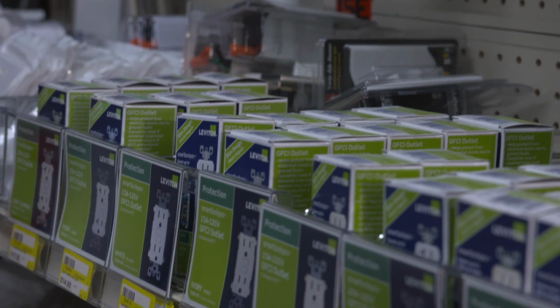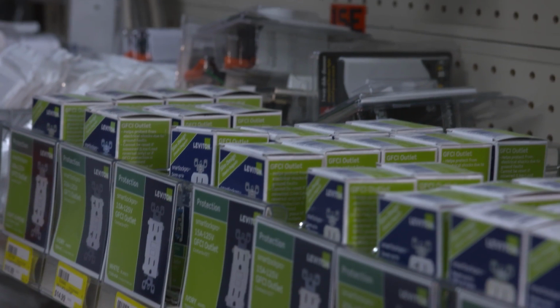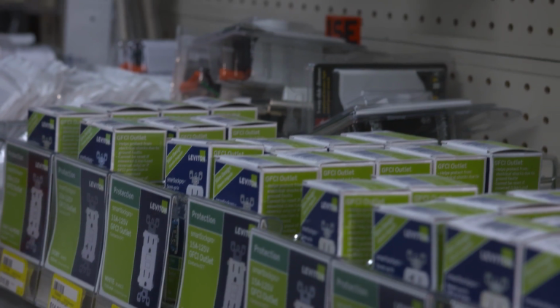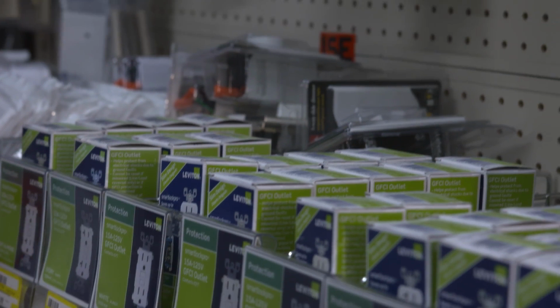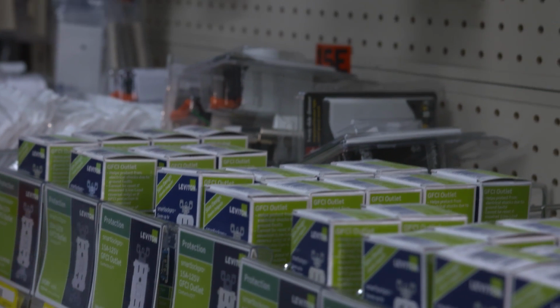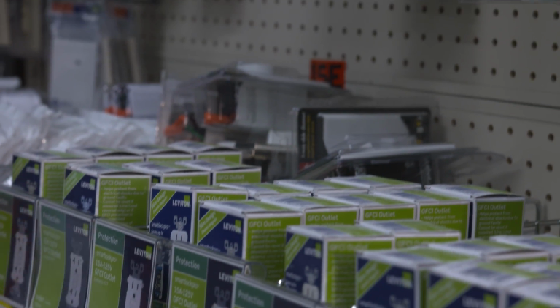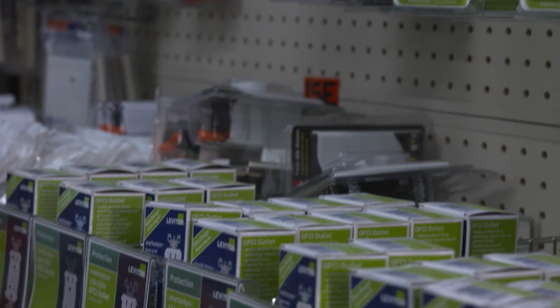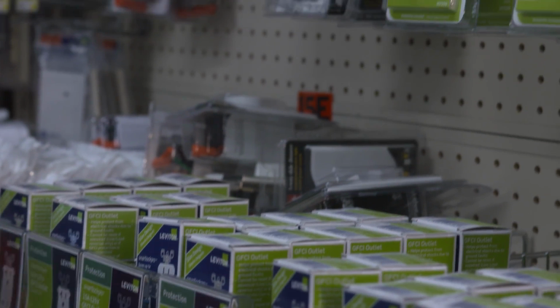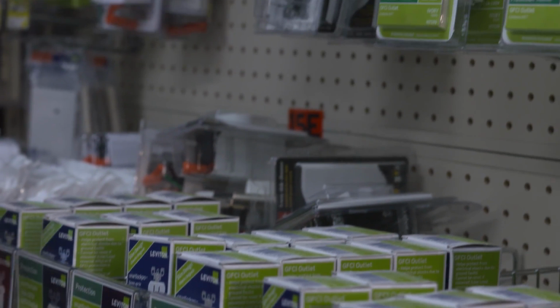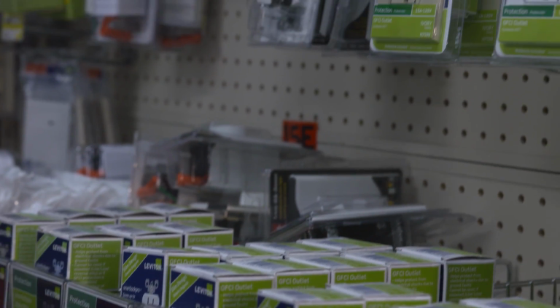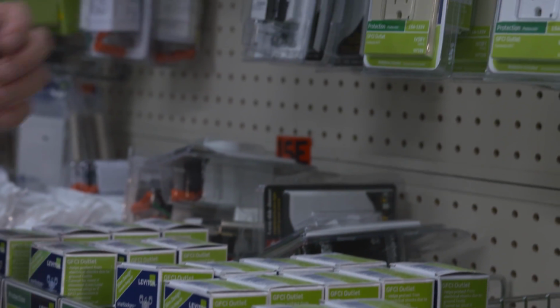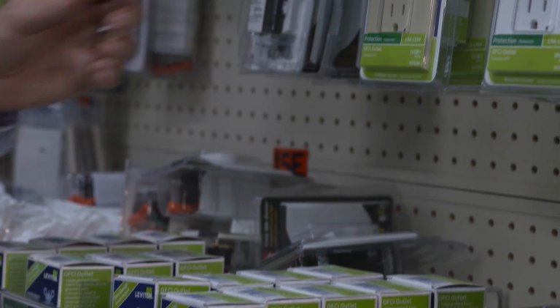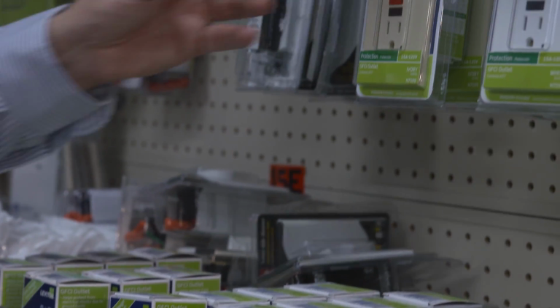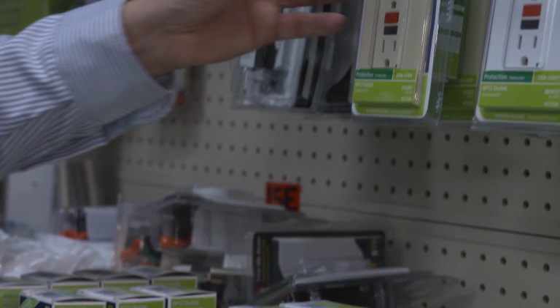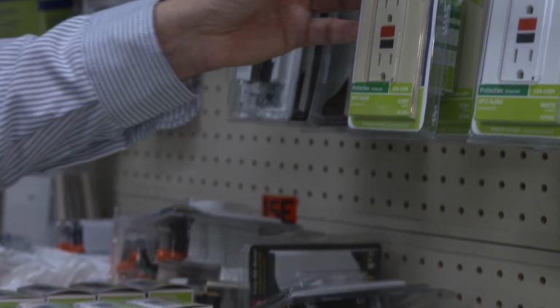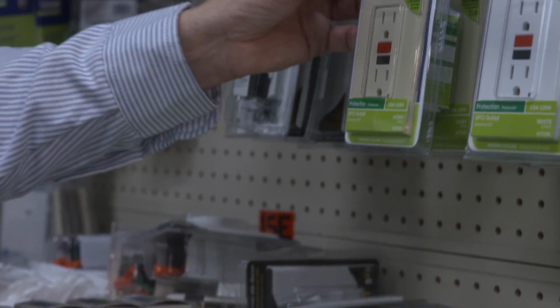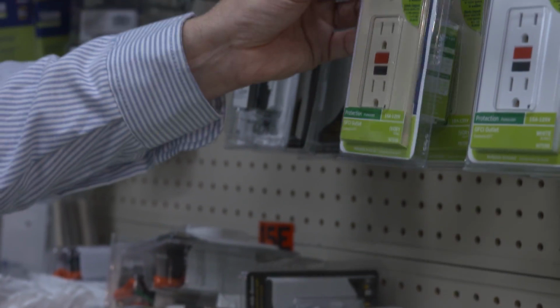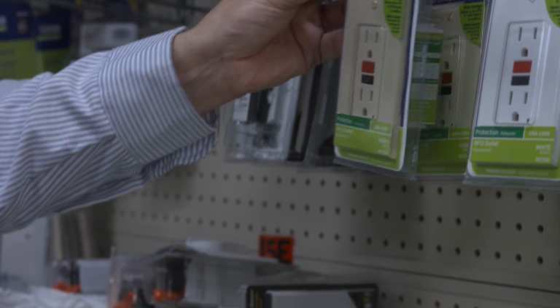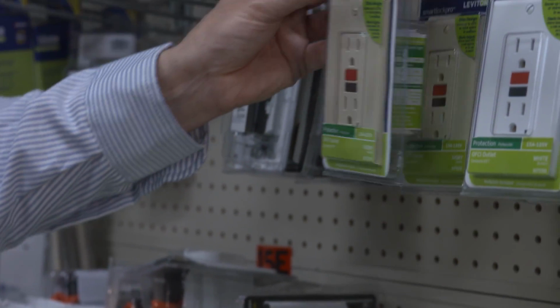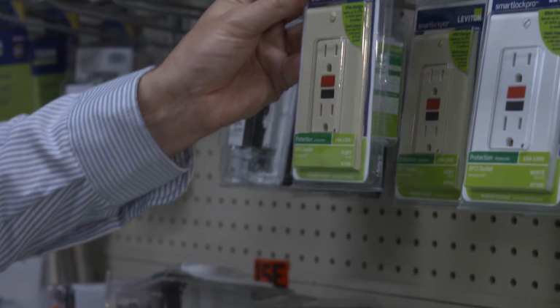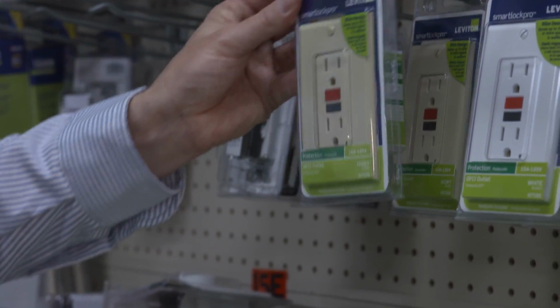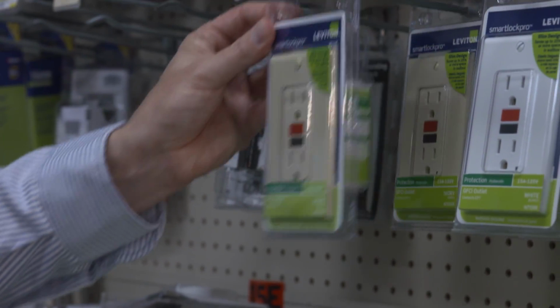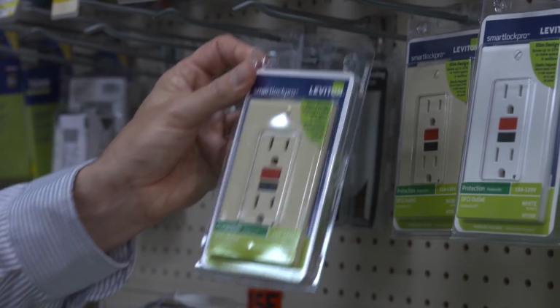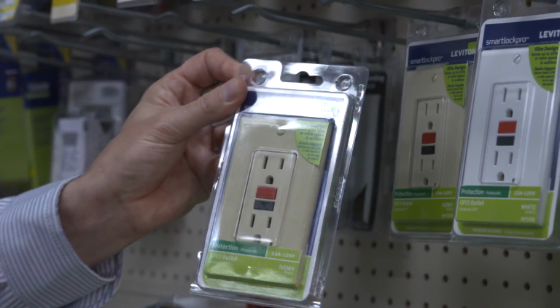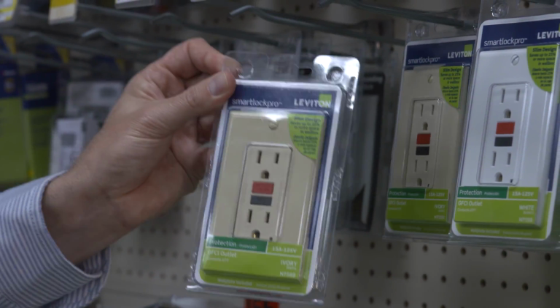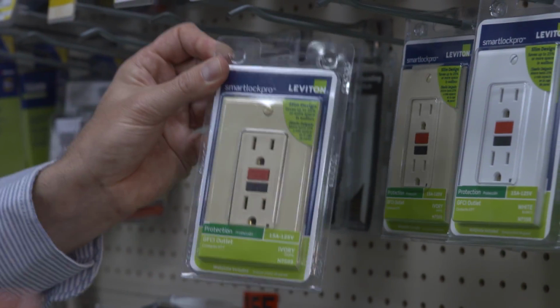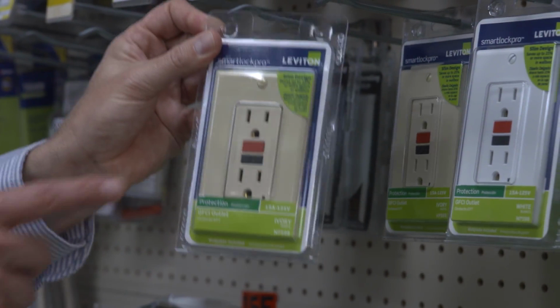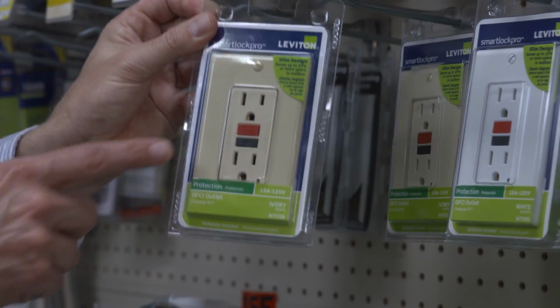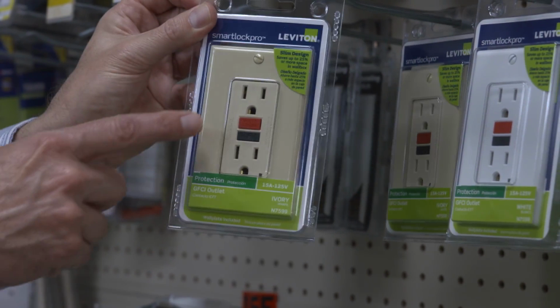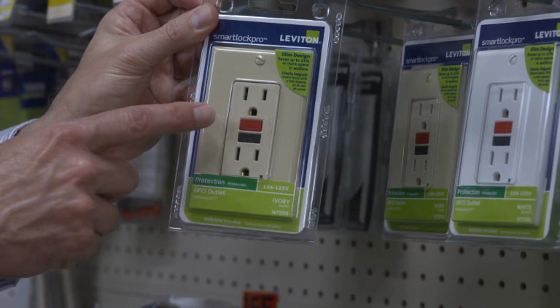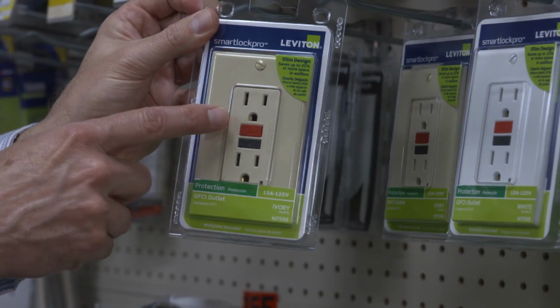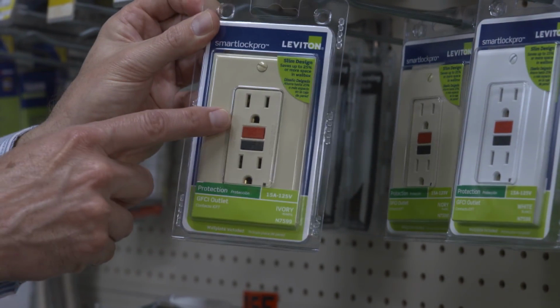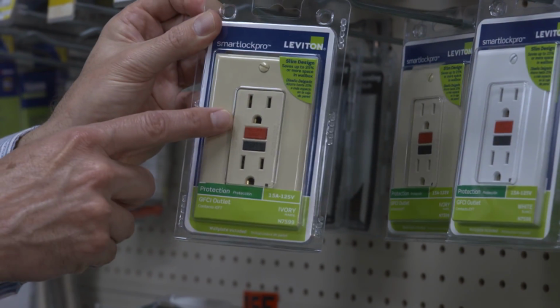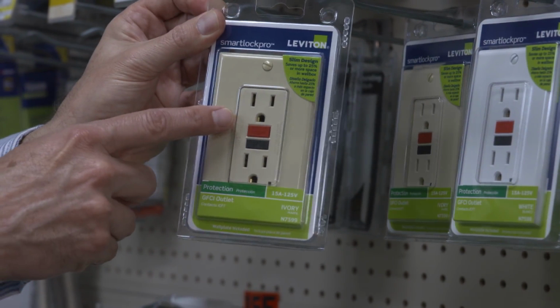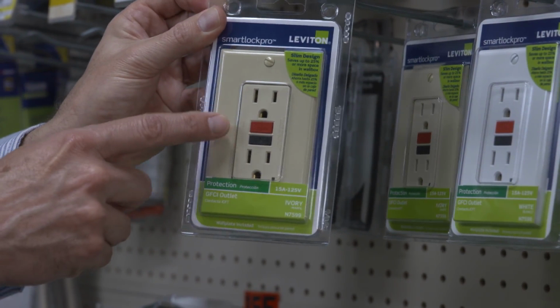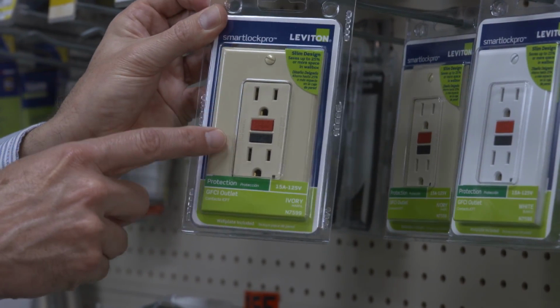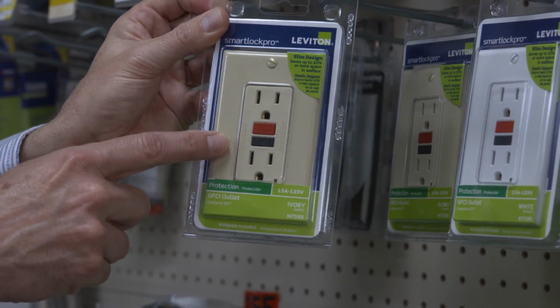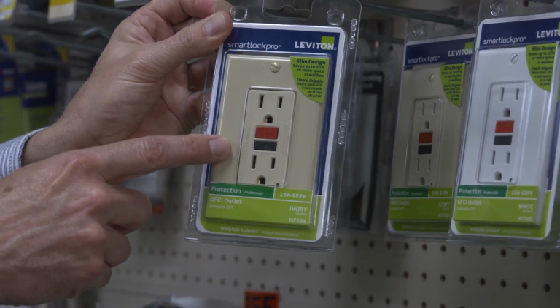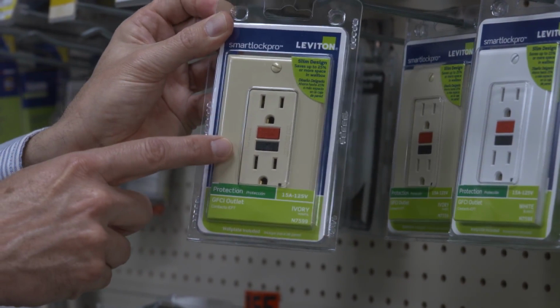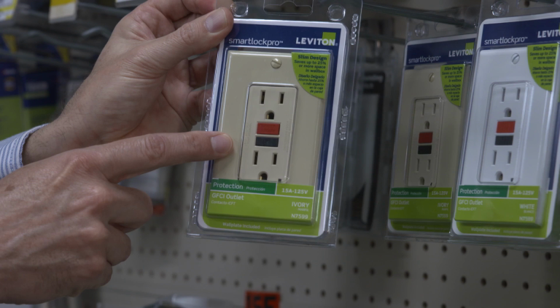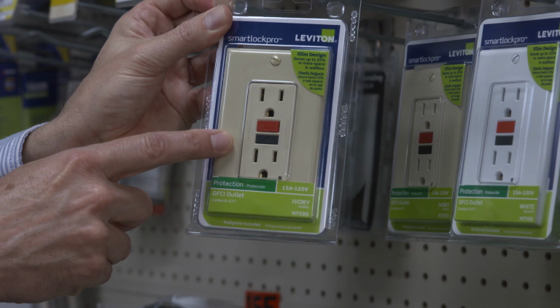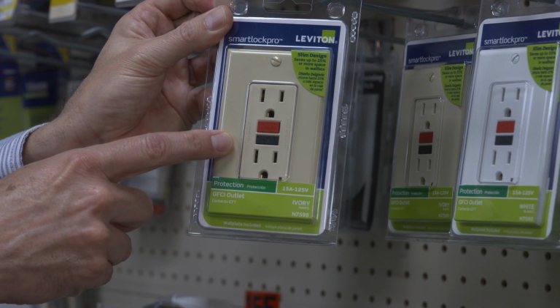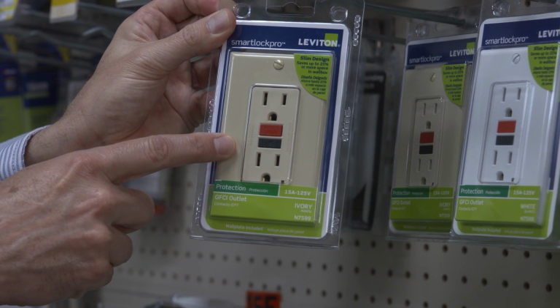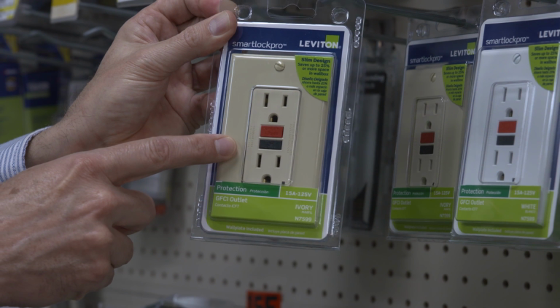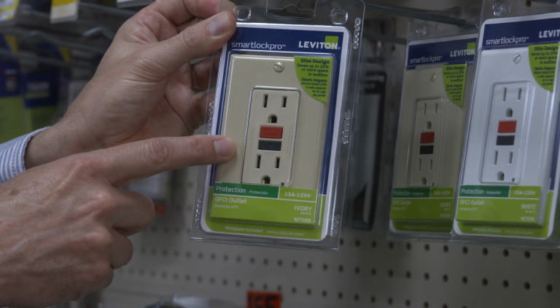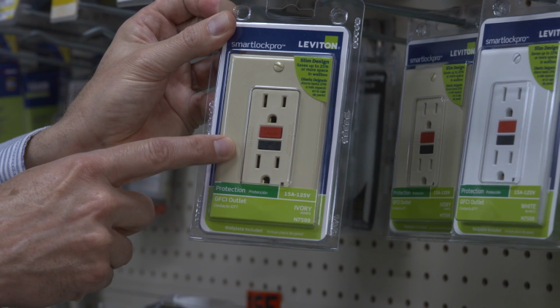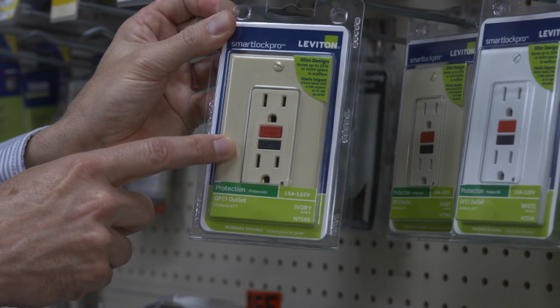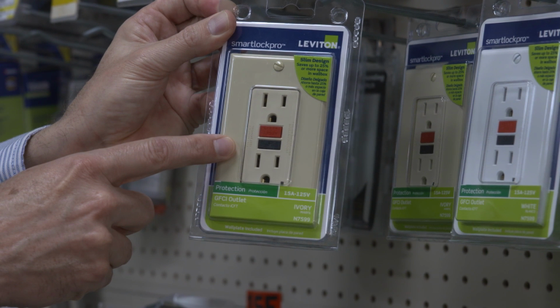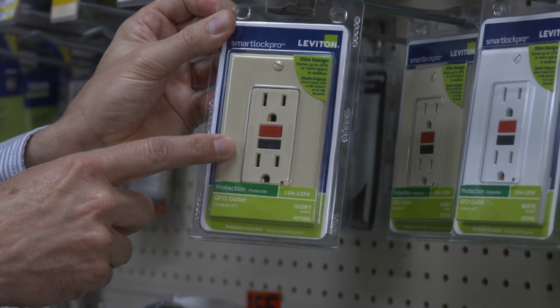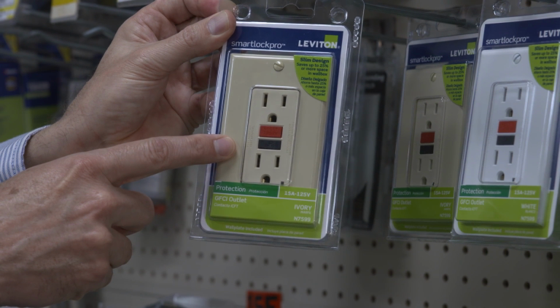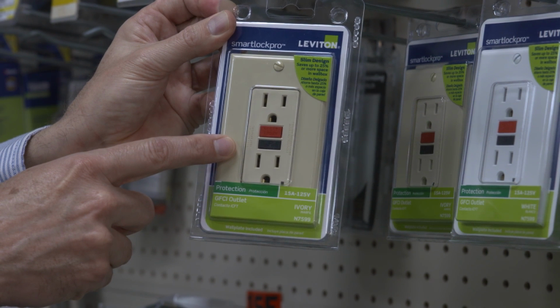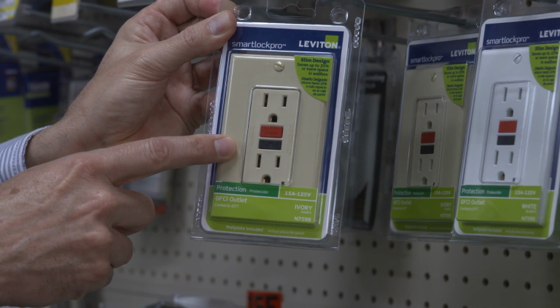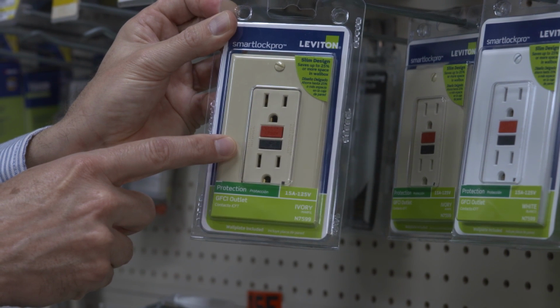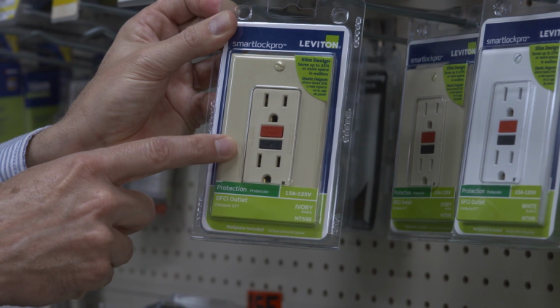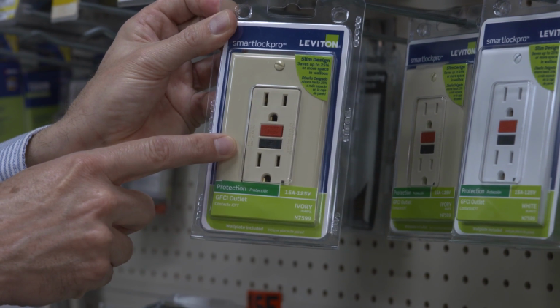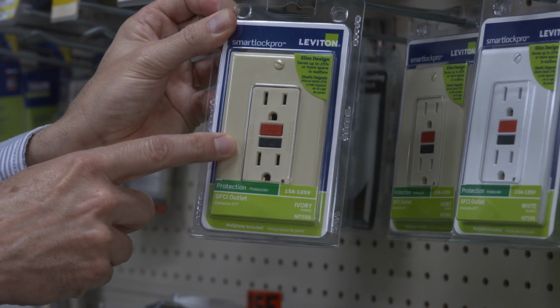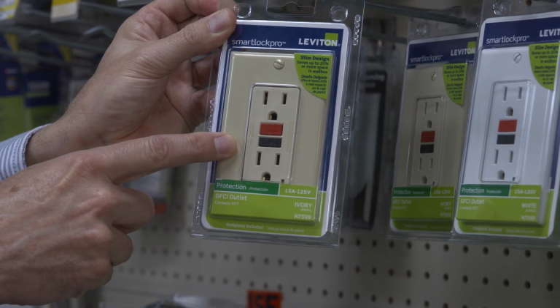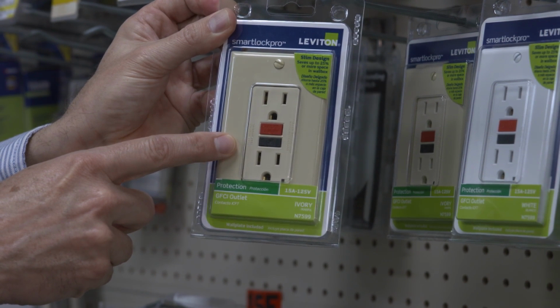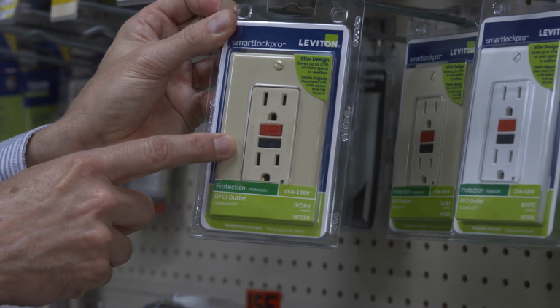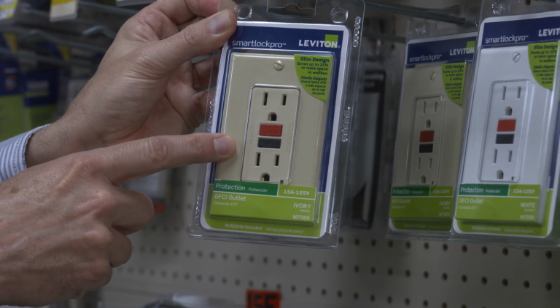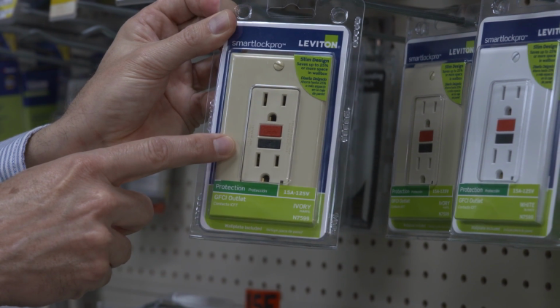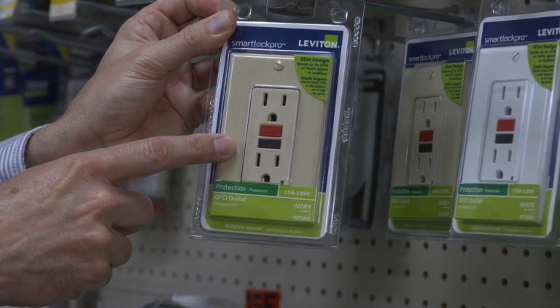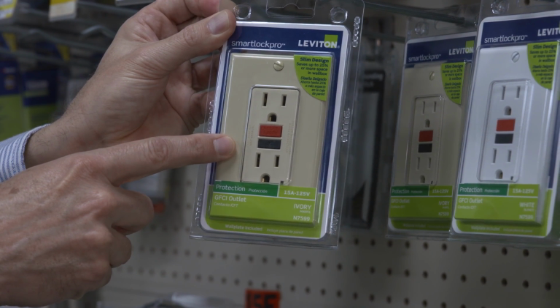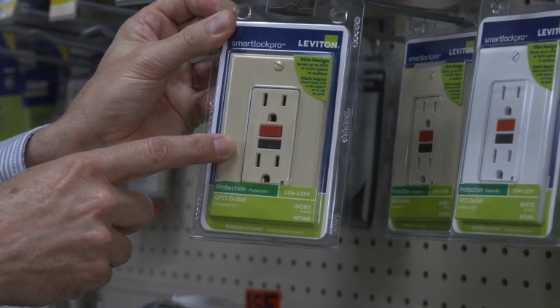These outlets have two small buttons in the center, a reset button and a test button, and they come in different colors.